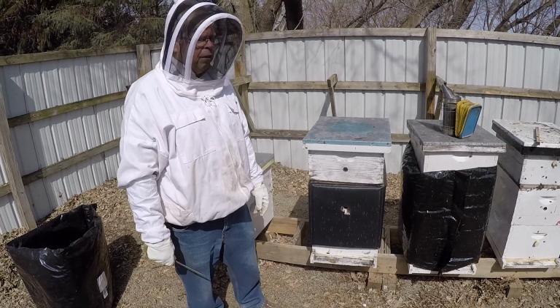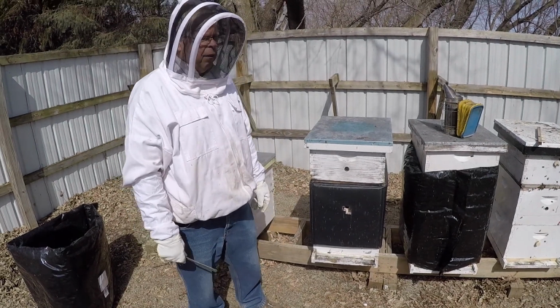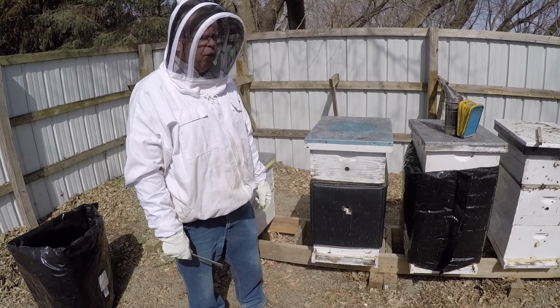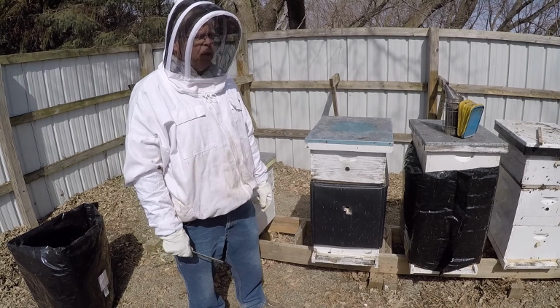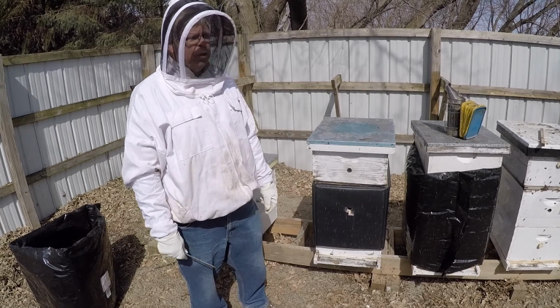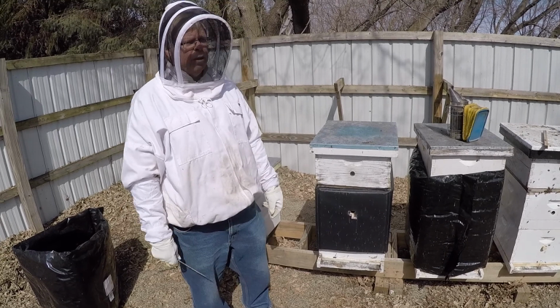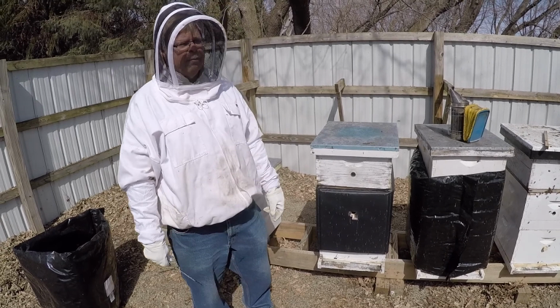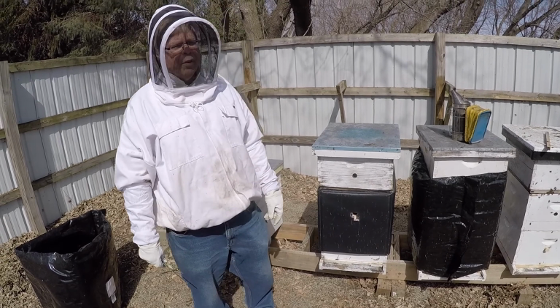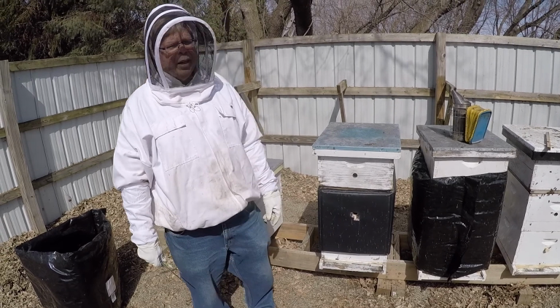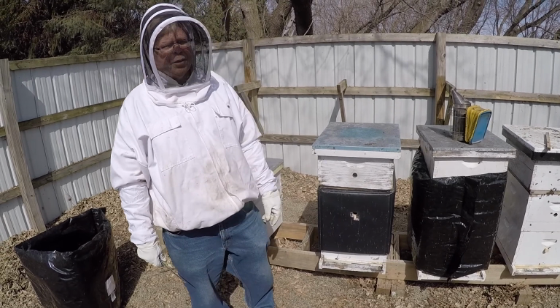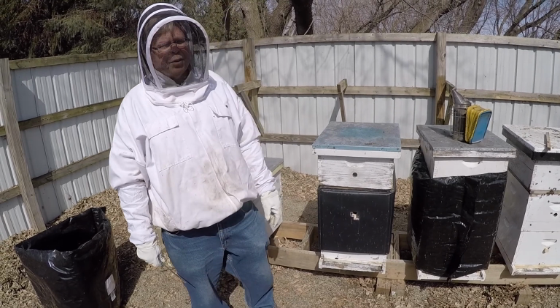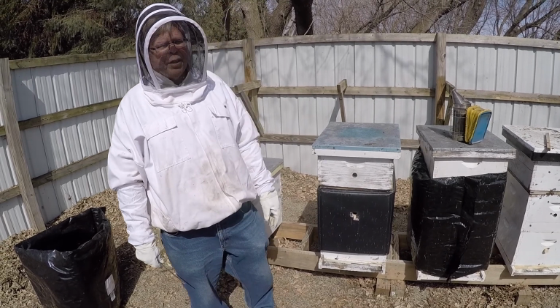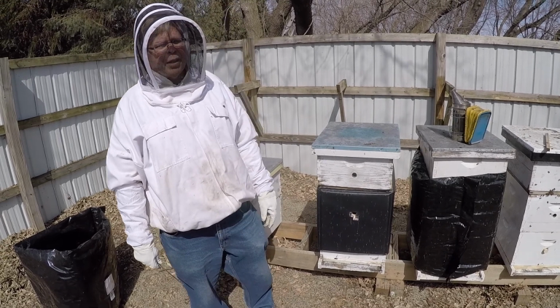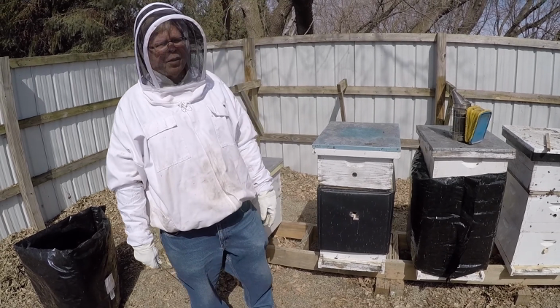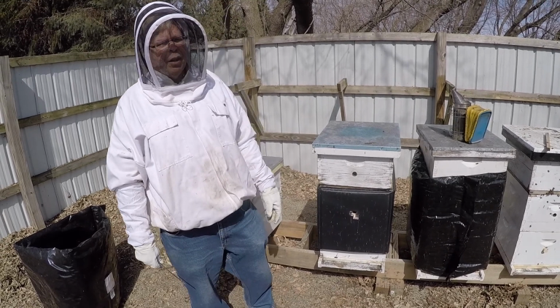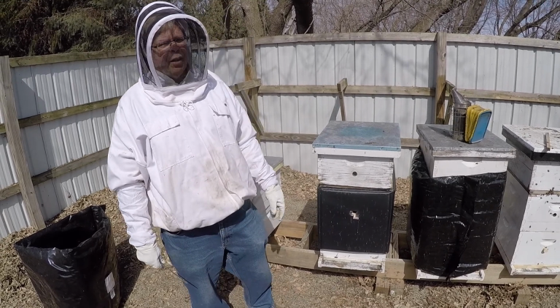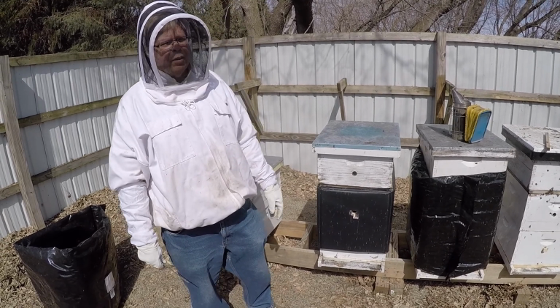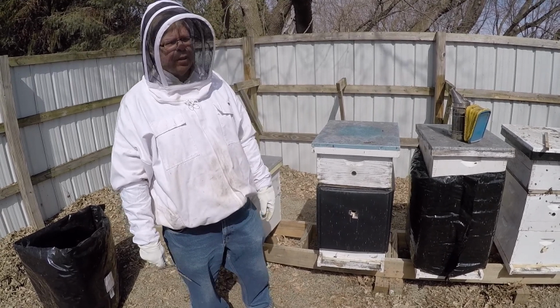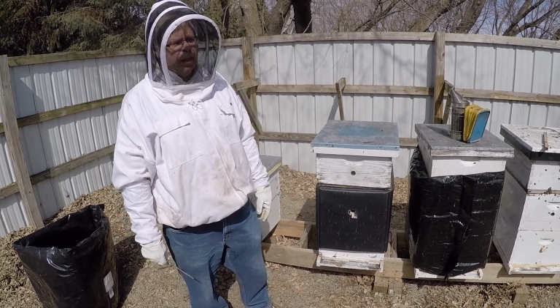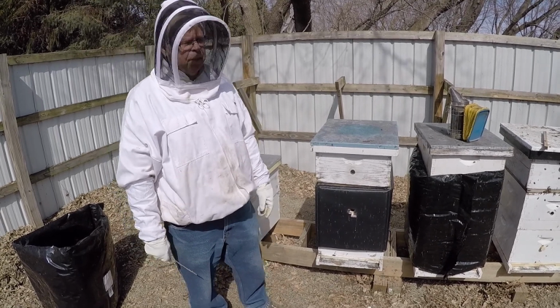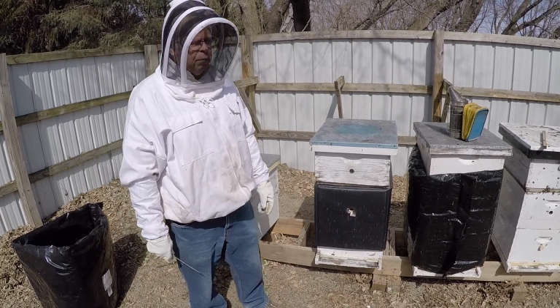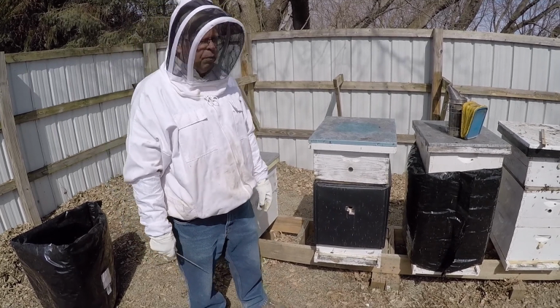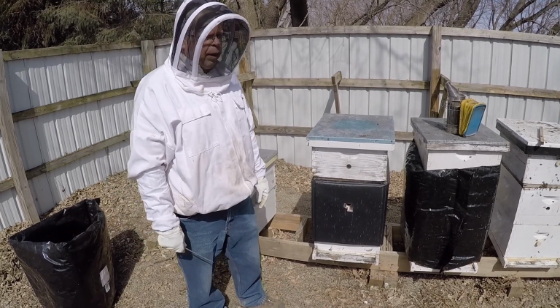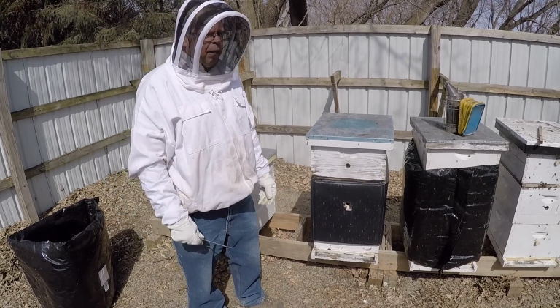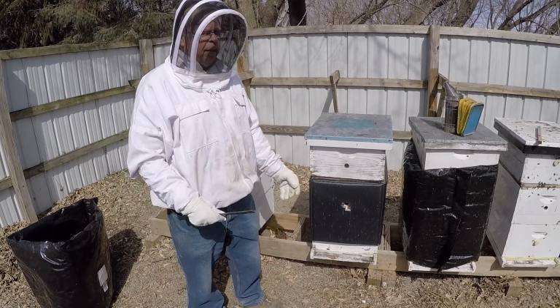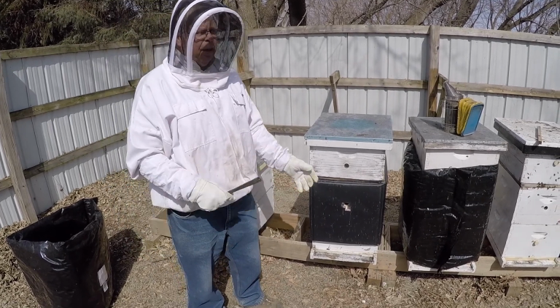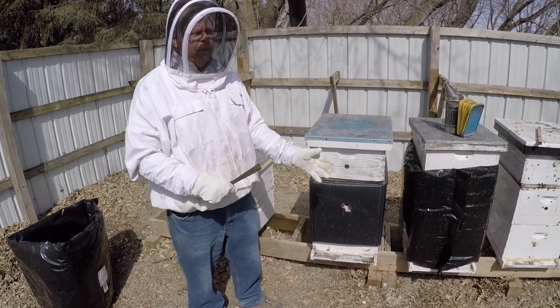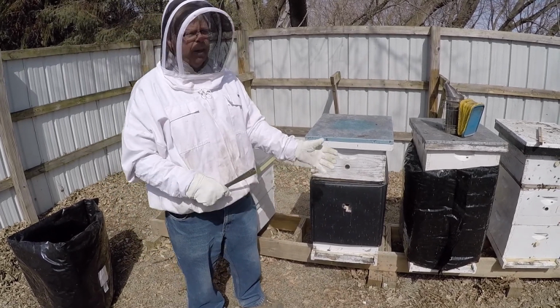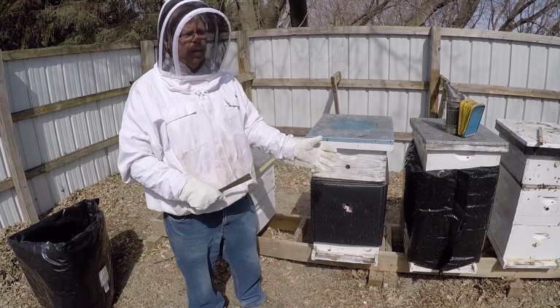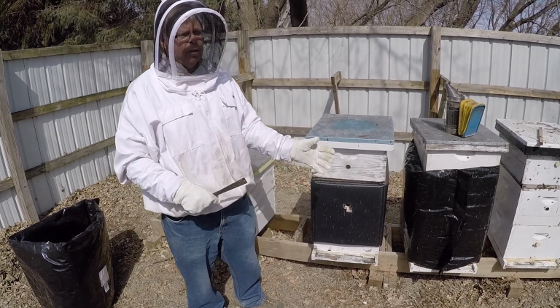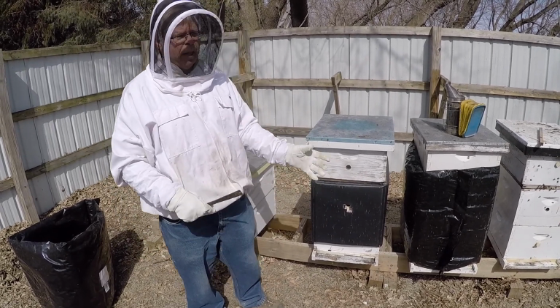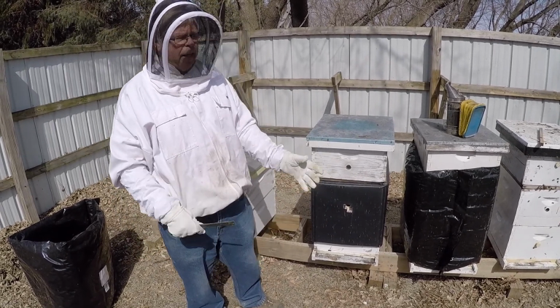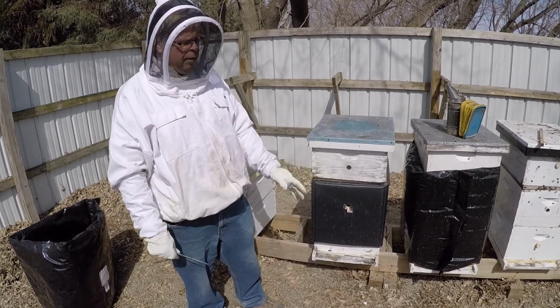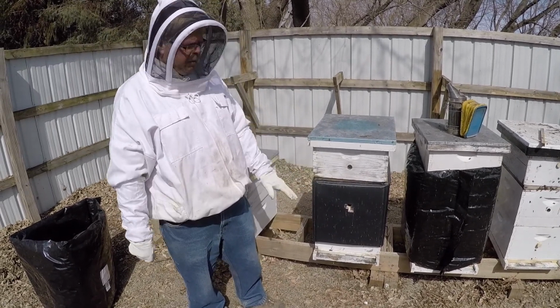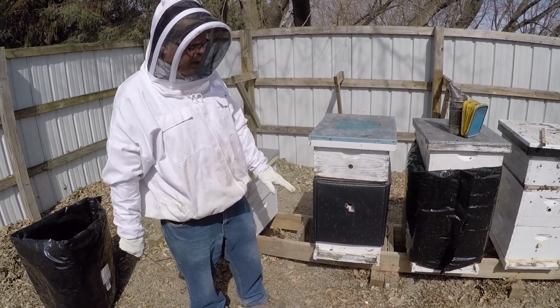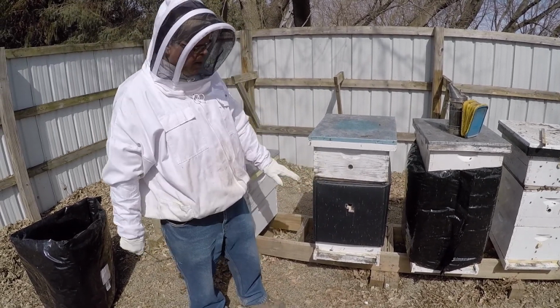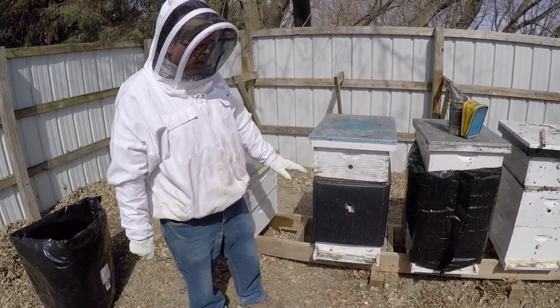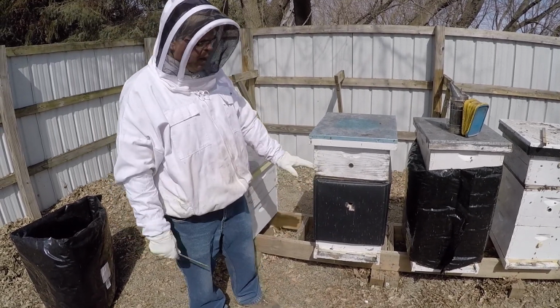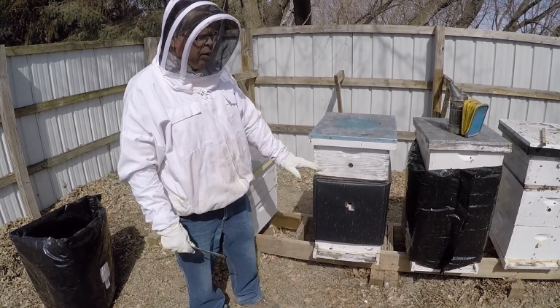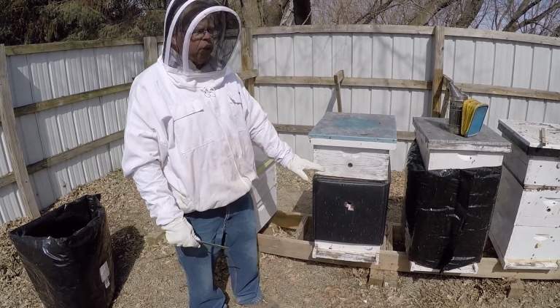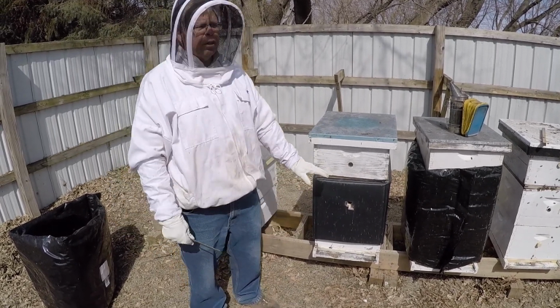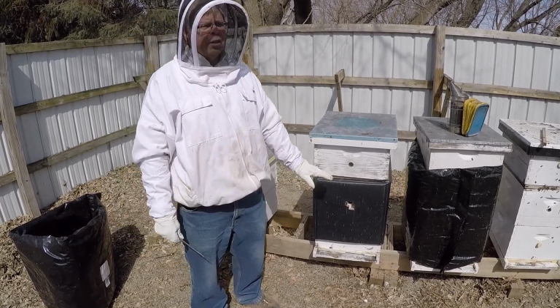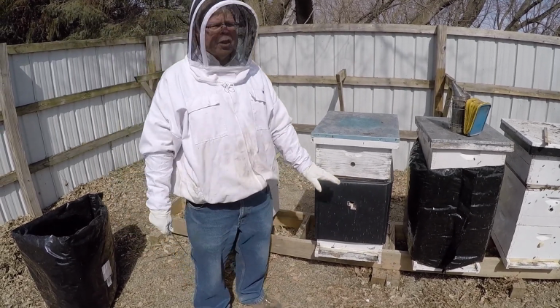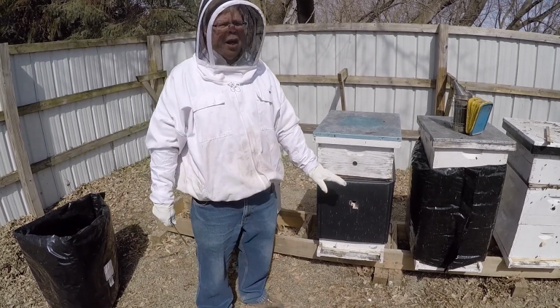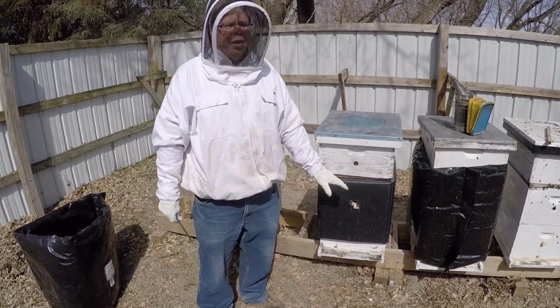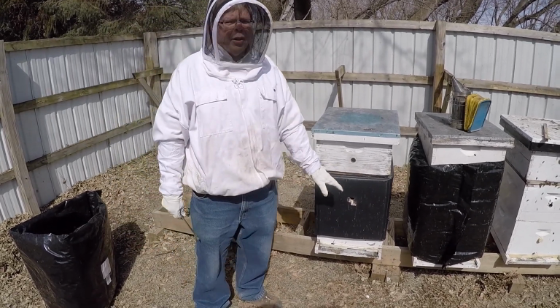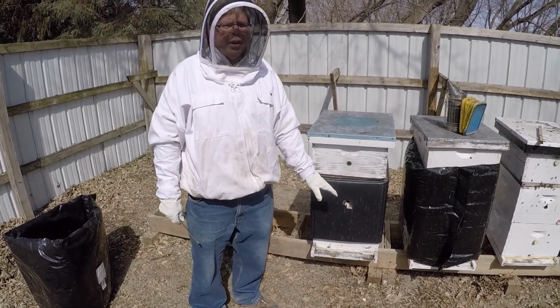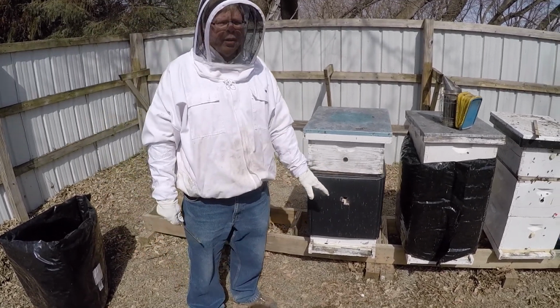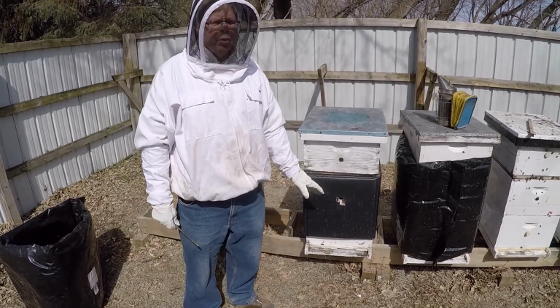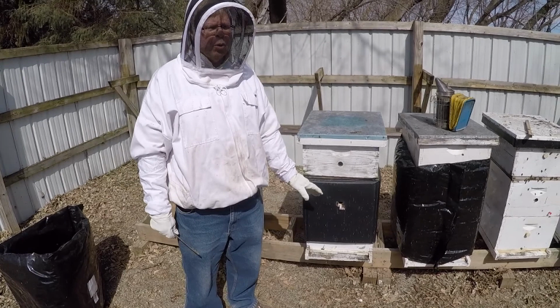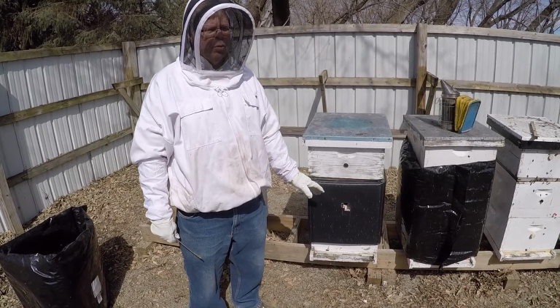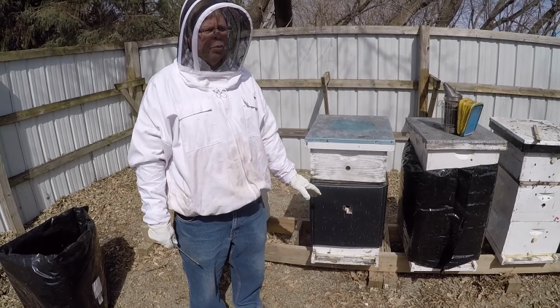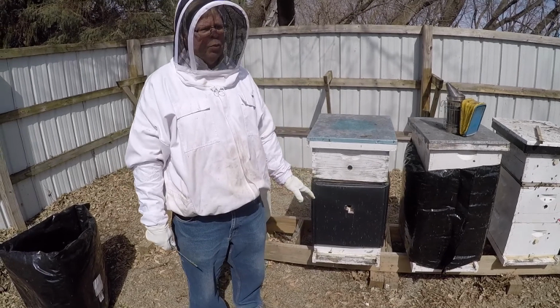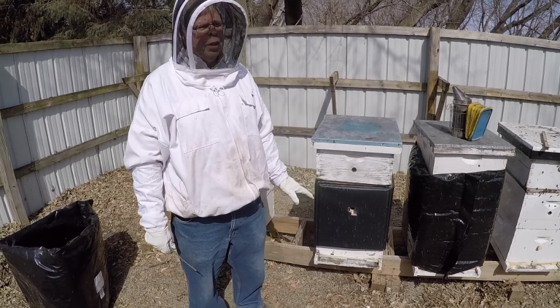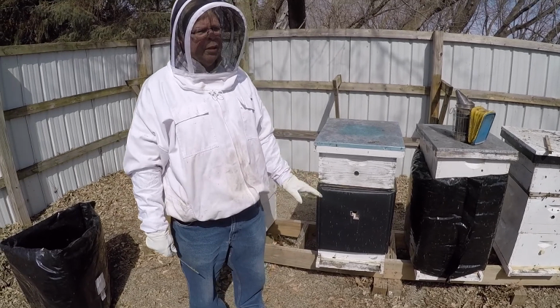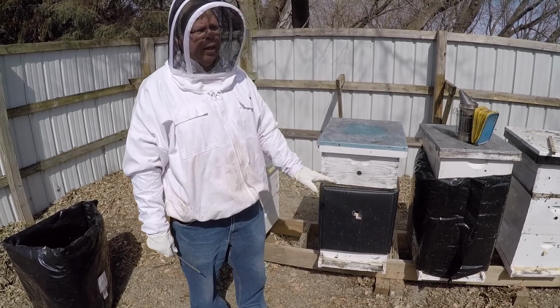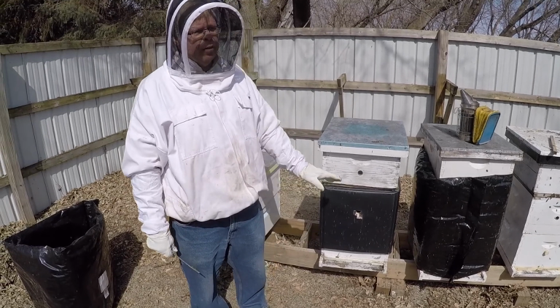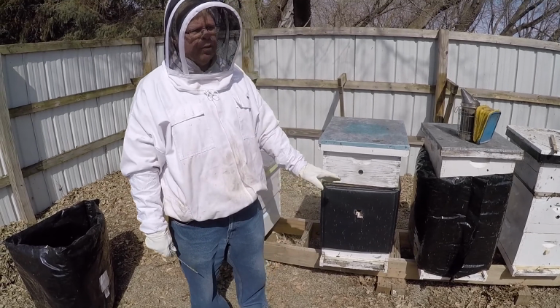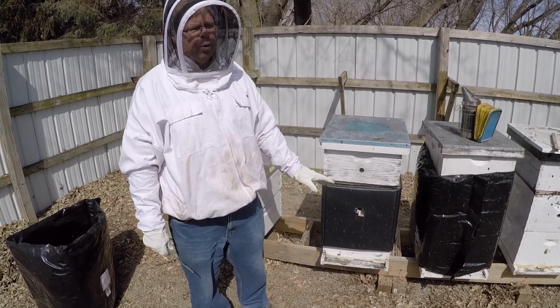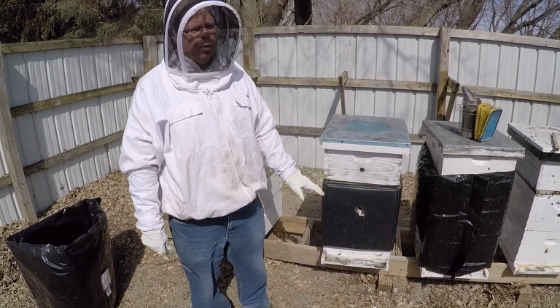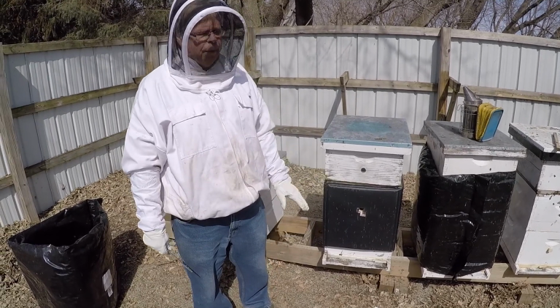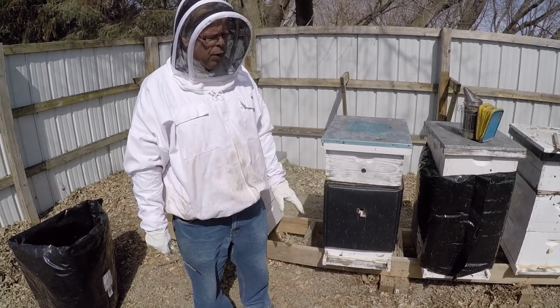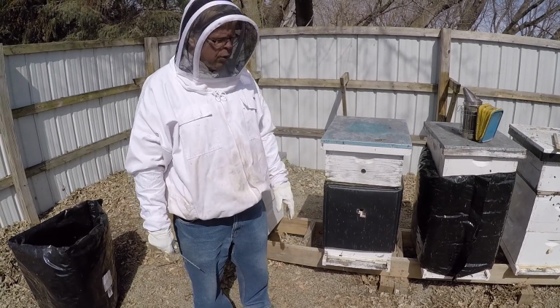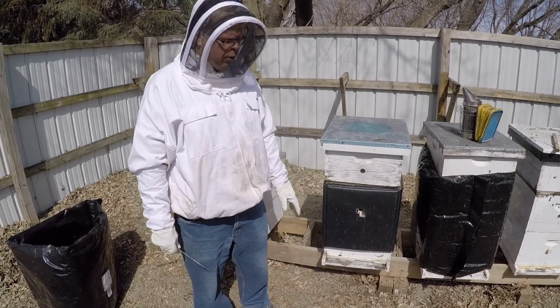This is Jim for Nature's Nectar LLC. We're making a little video today. I looked at this colony with the intent of doing a reversal.